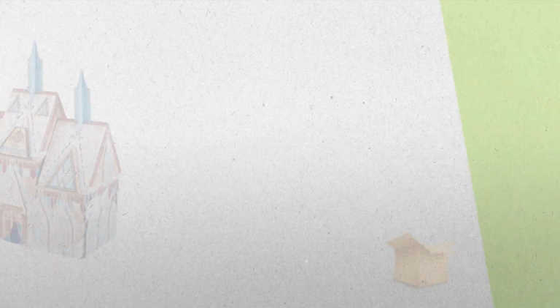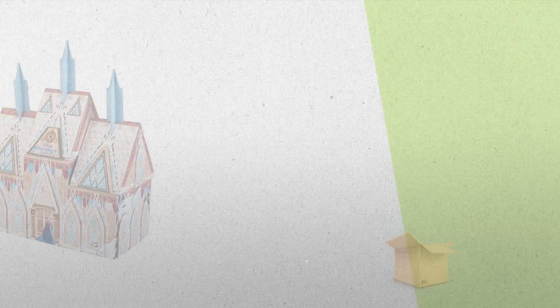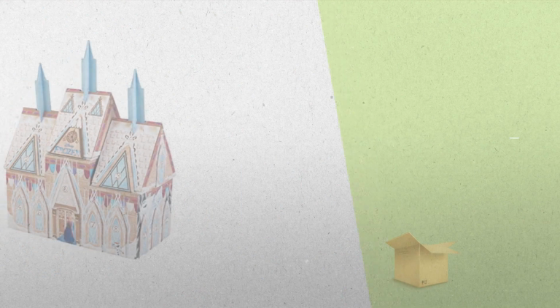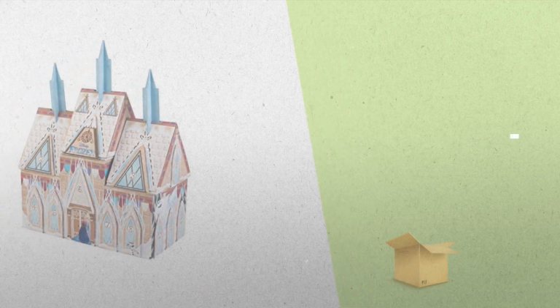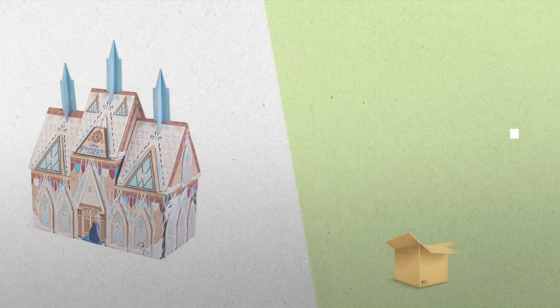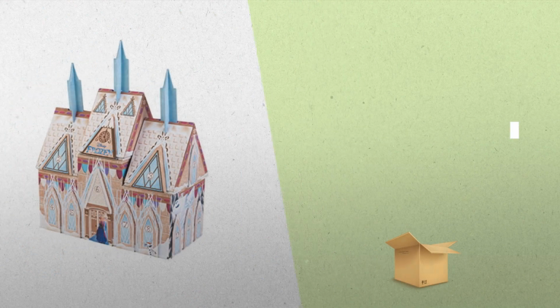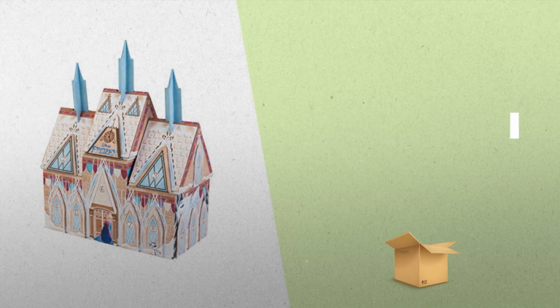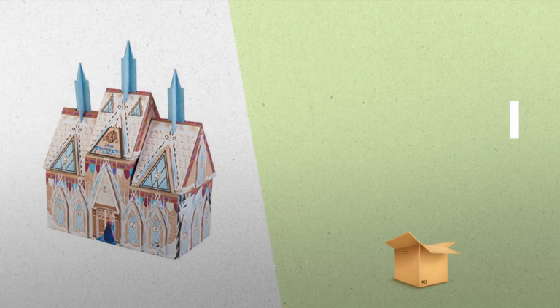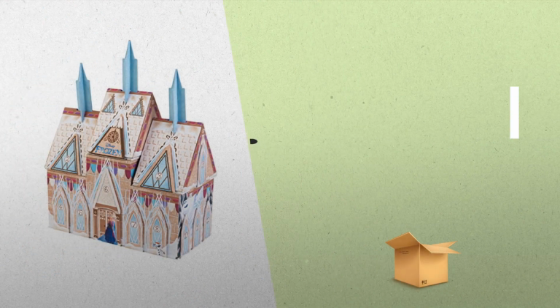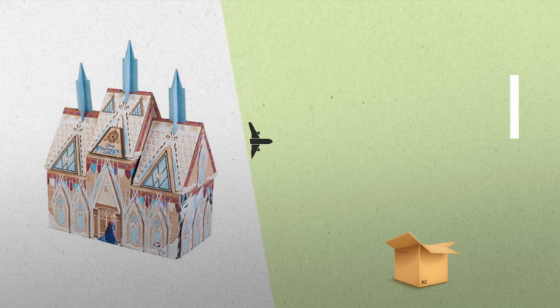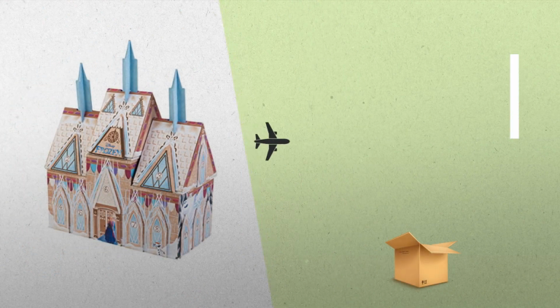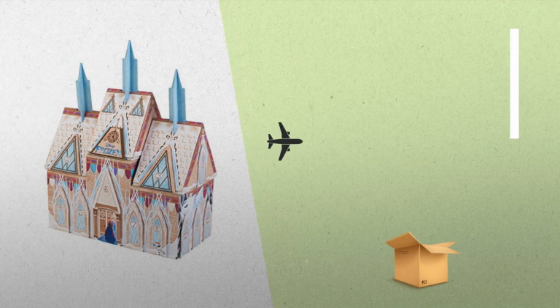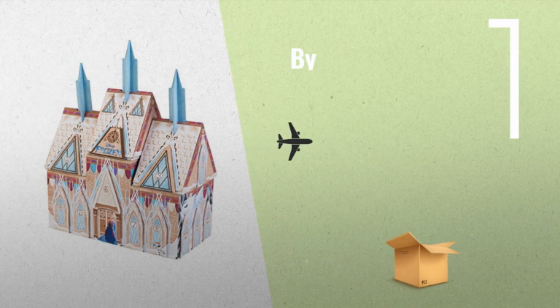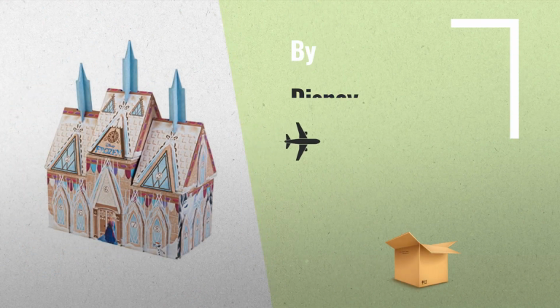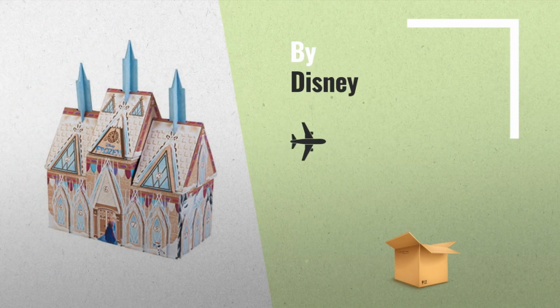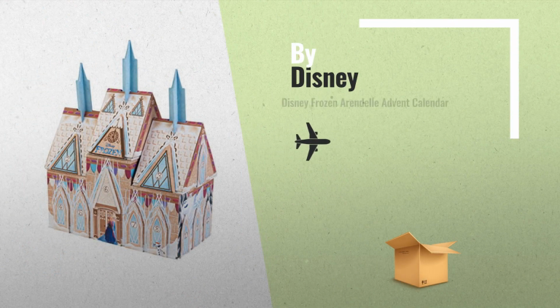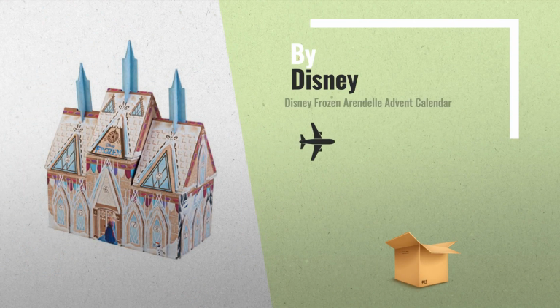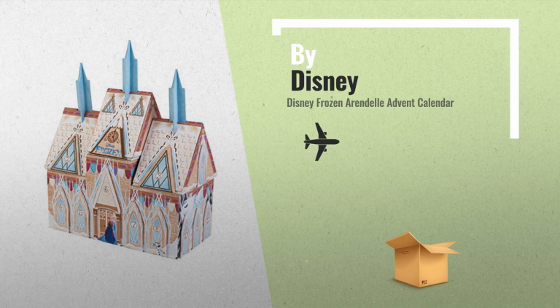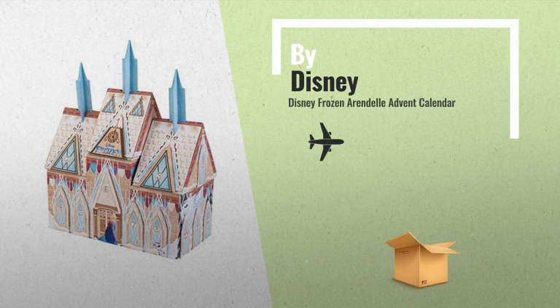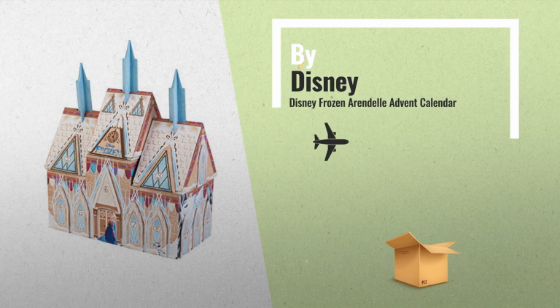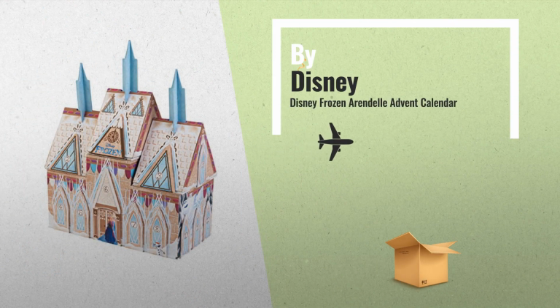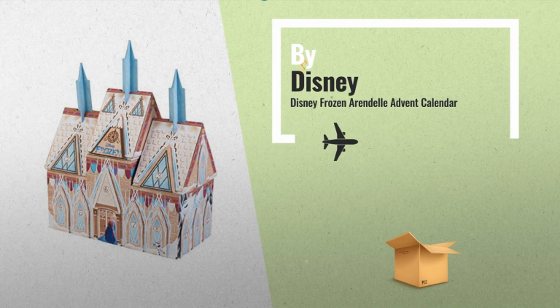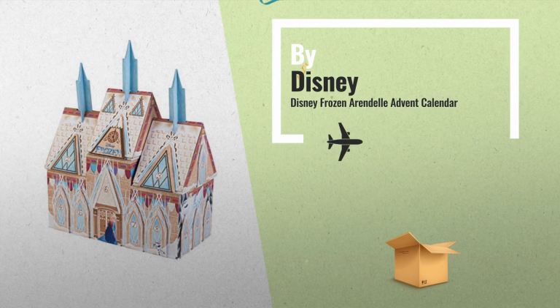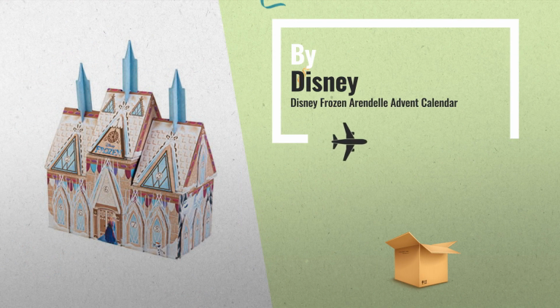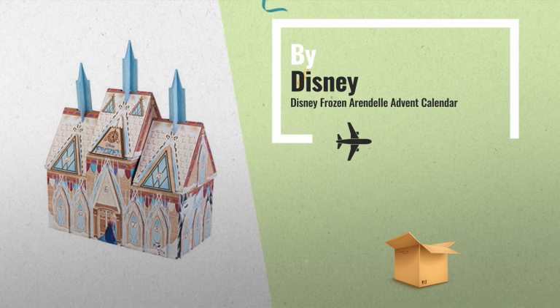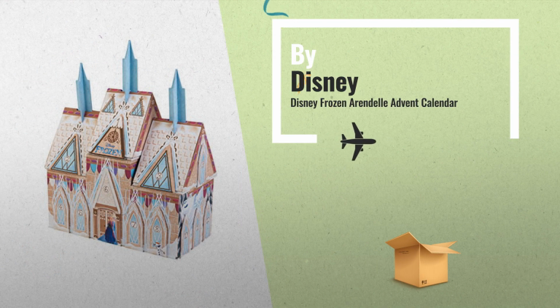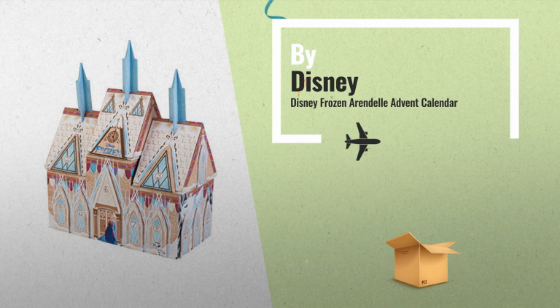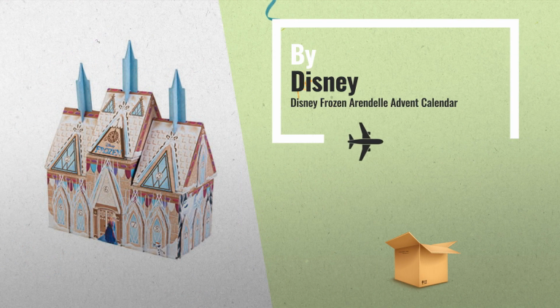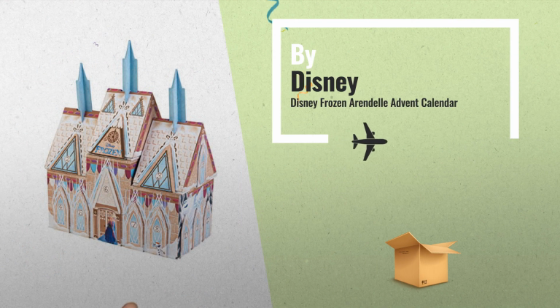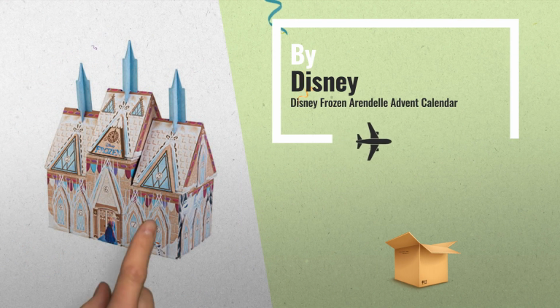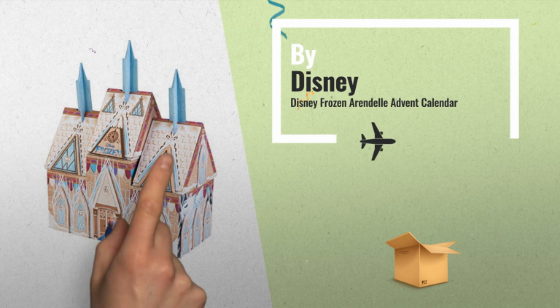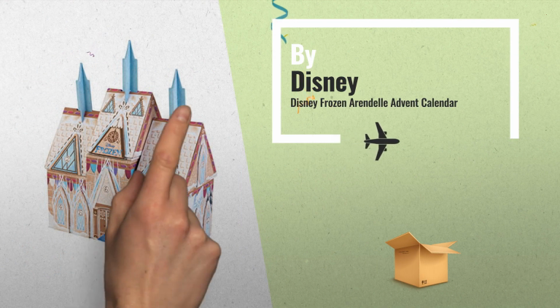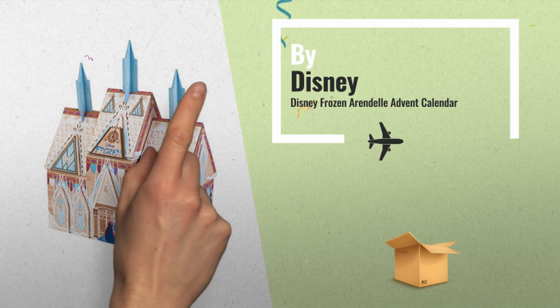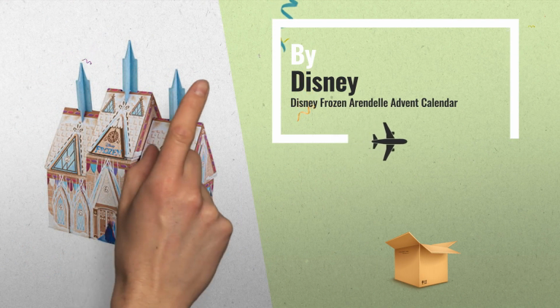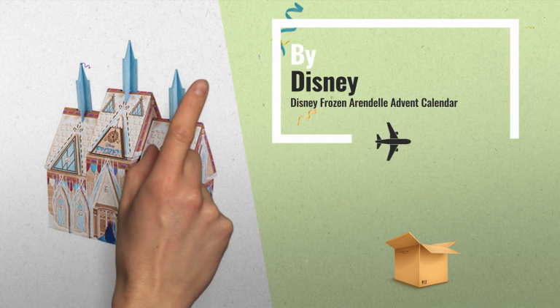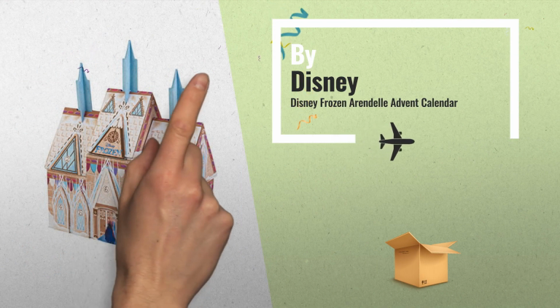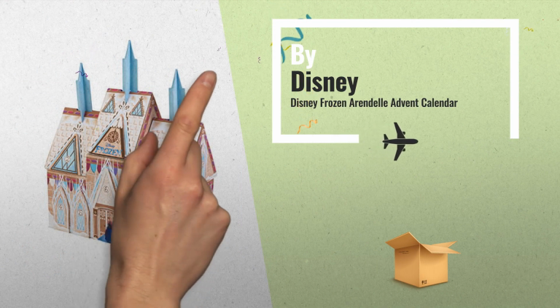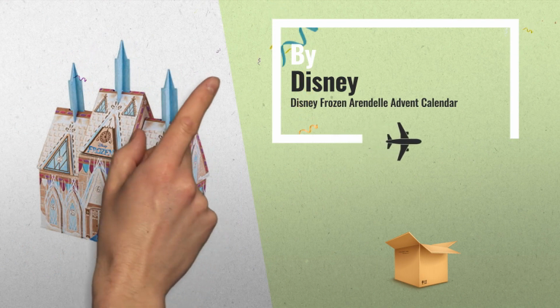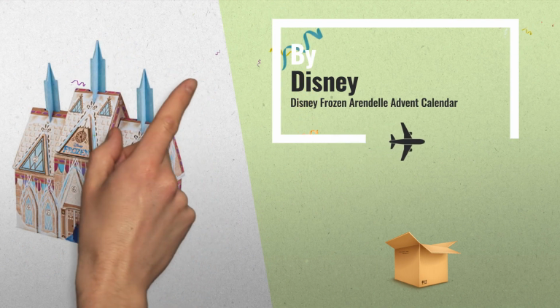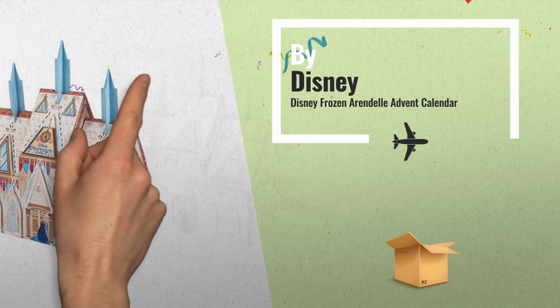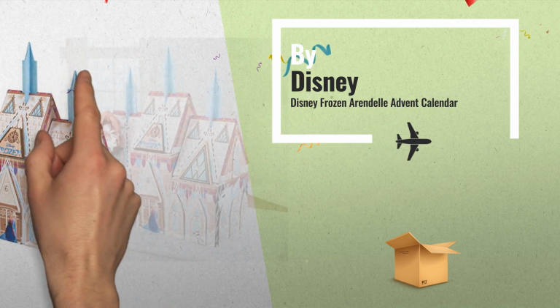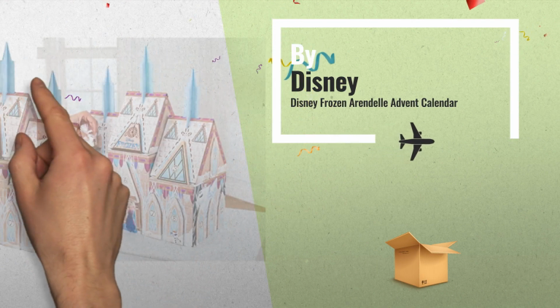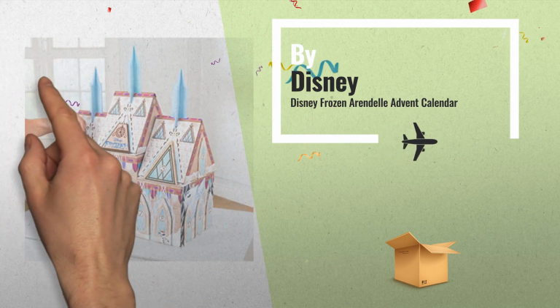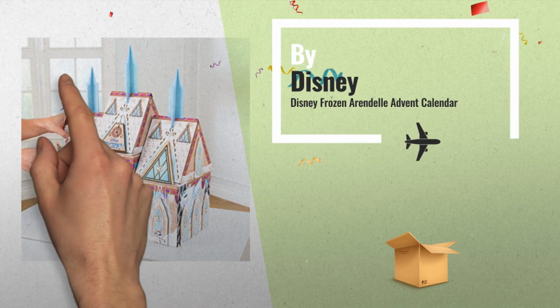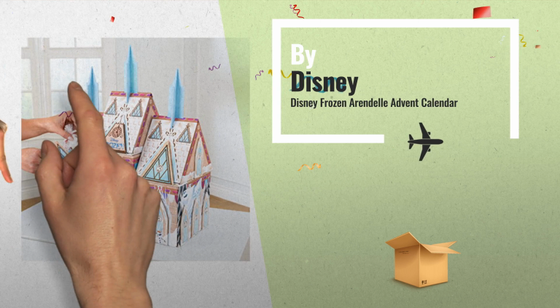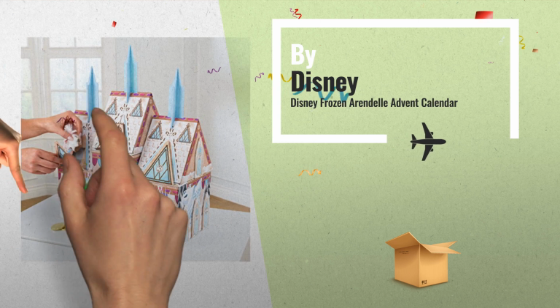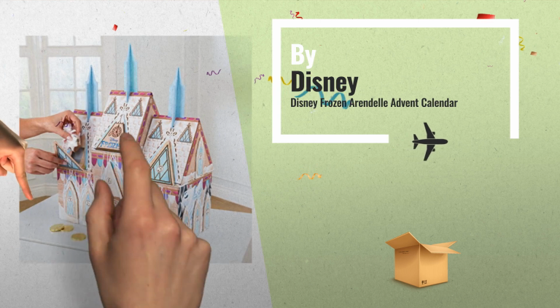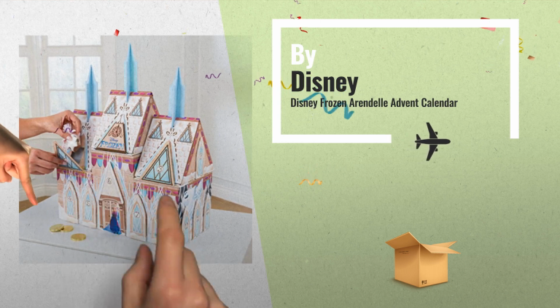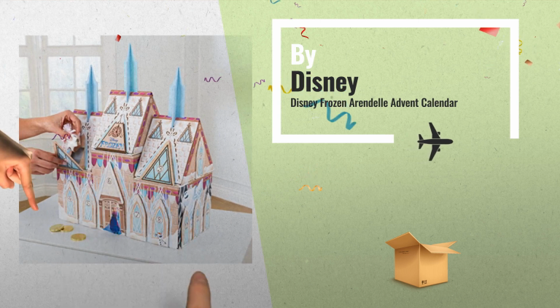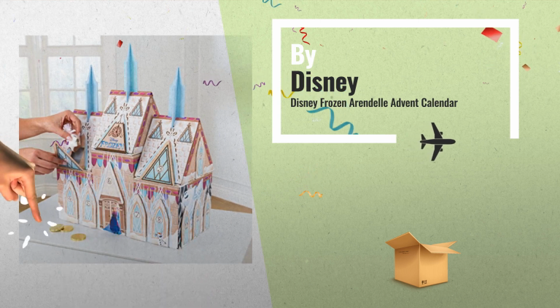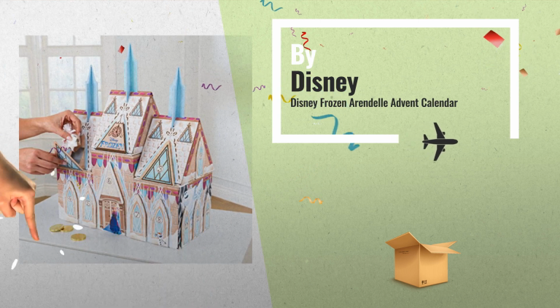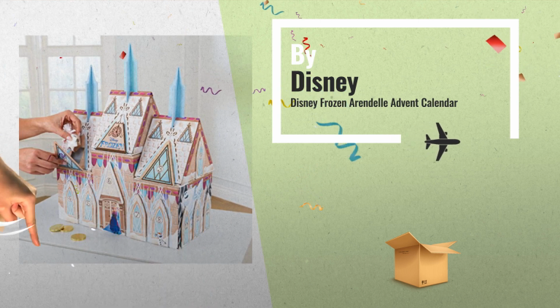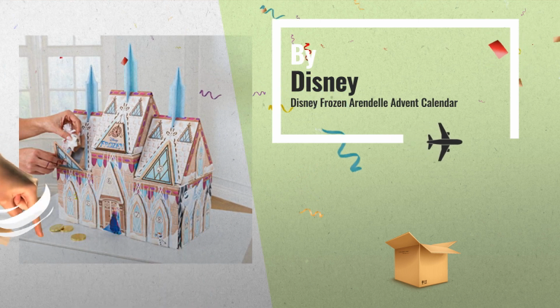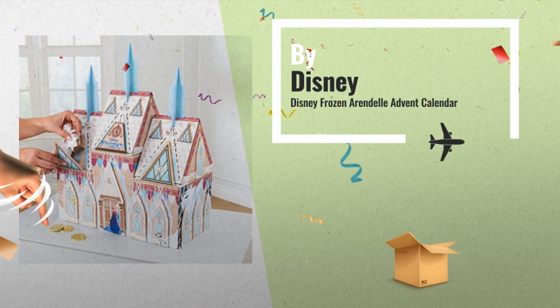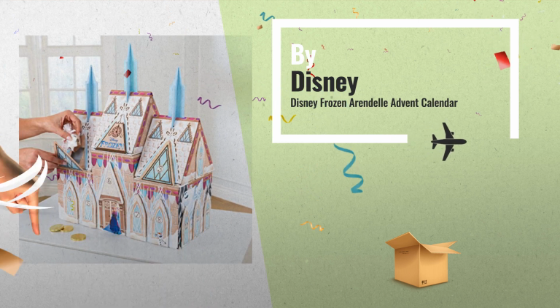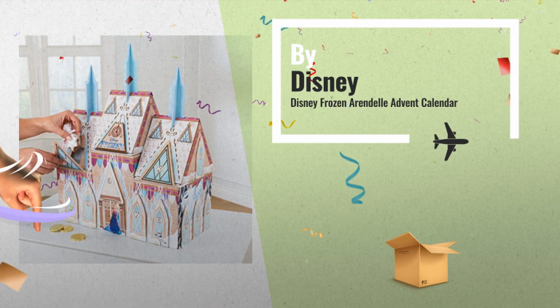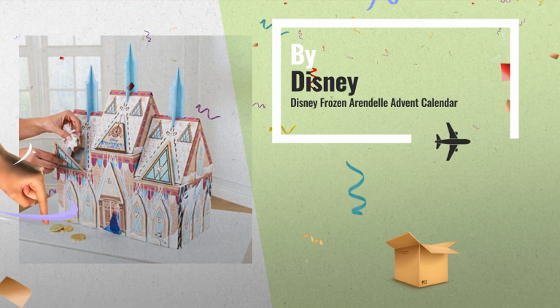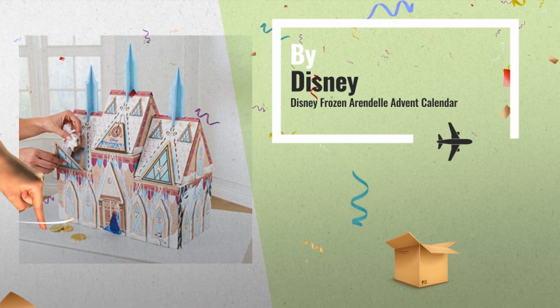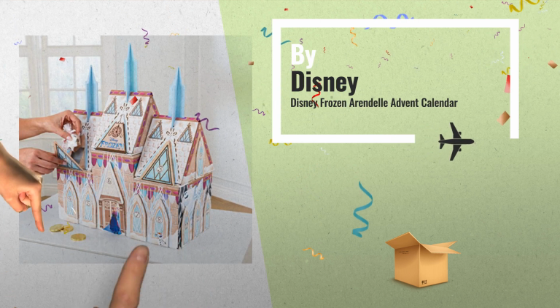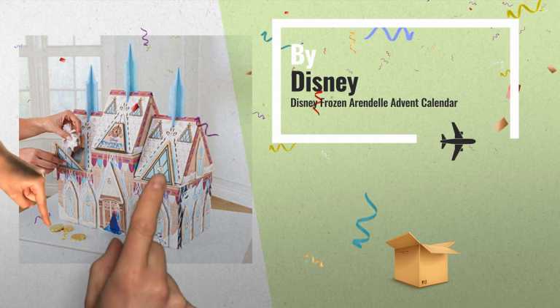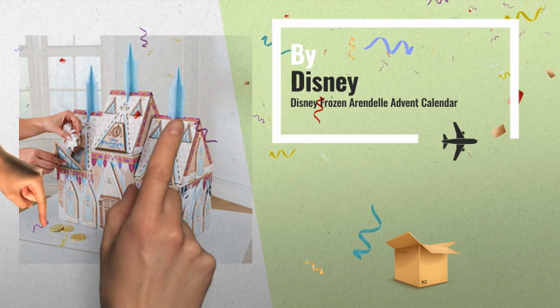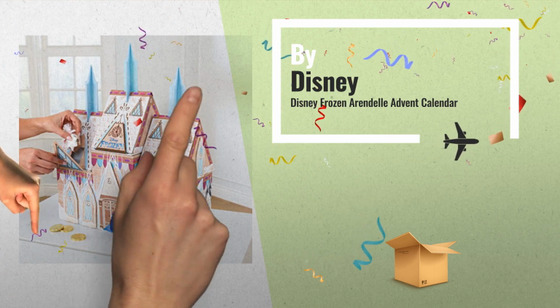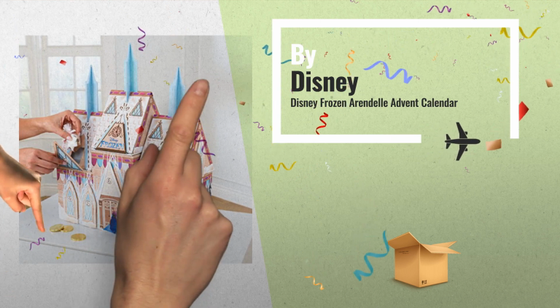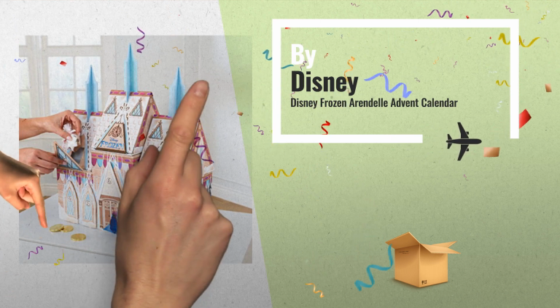Number 6. Countdown to the Holiday with the Disney Frozen Arendelle Advent Calendar by KidCraft, by Disney.